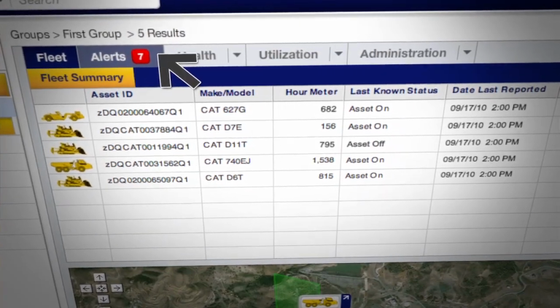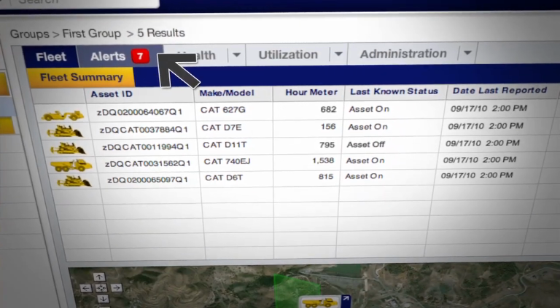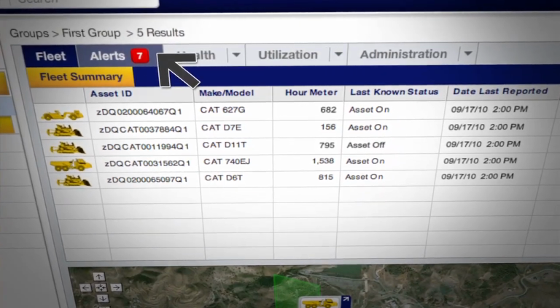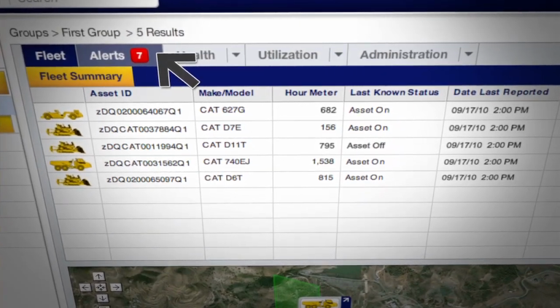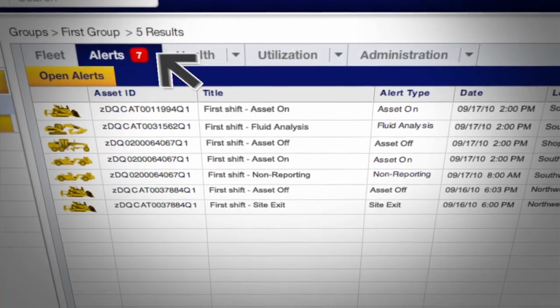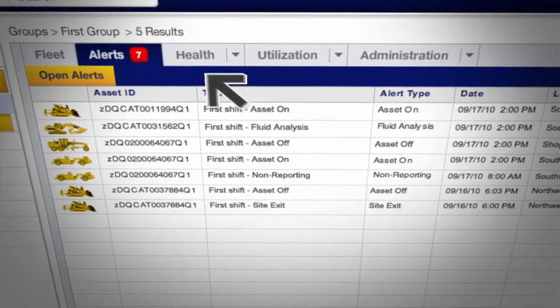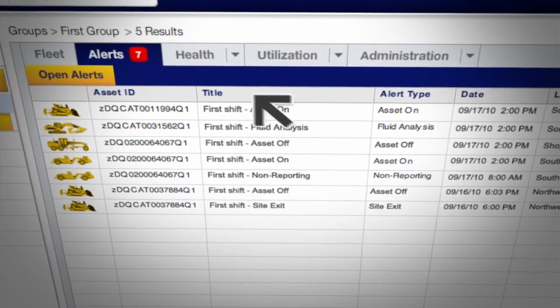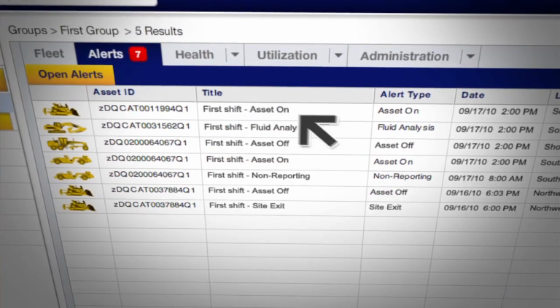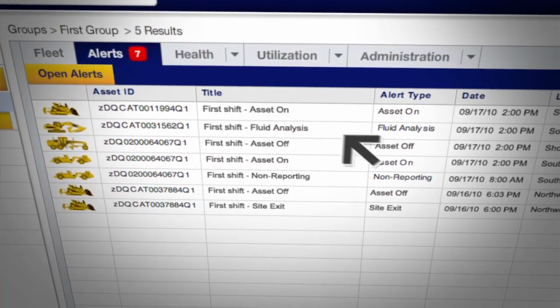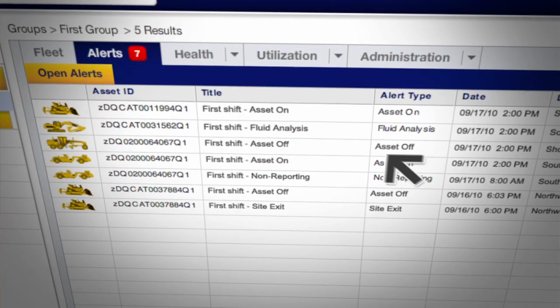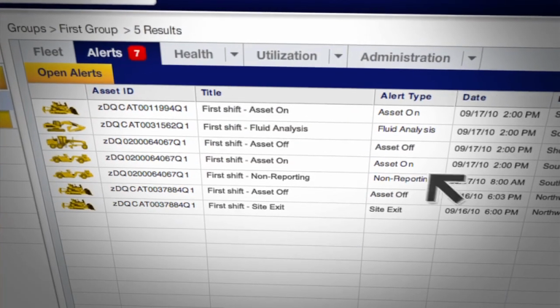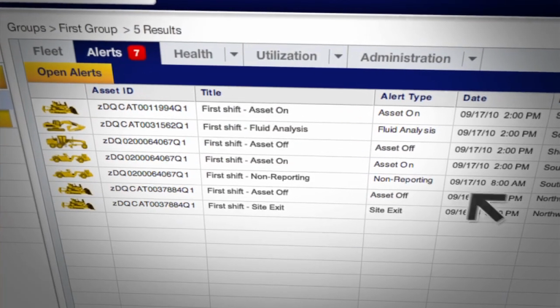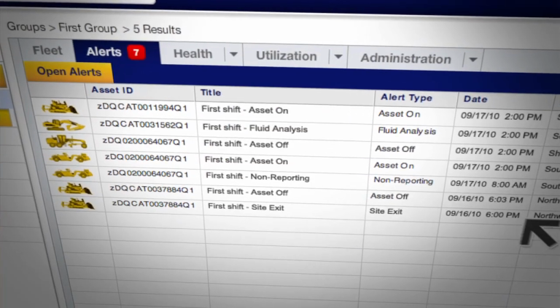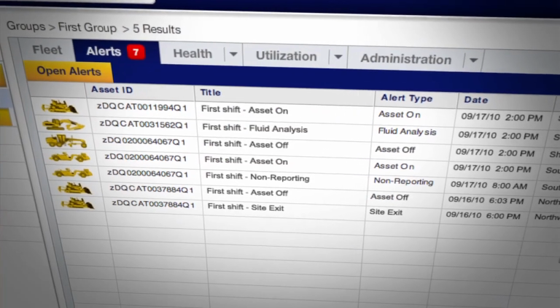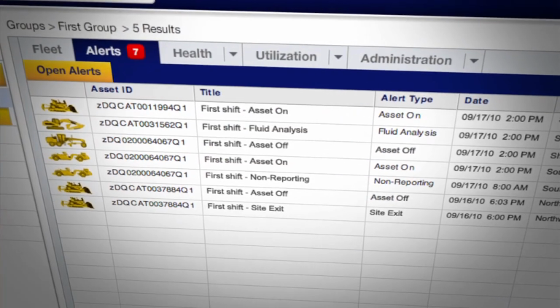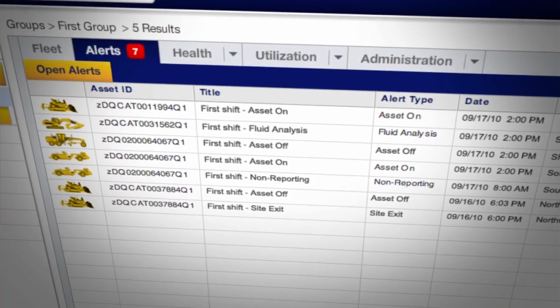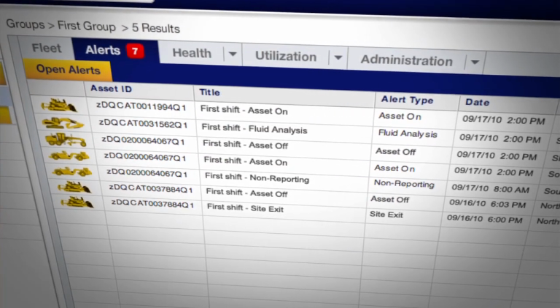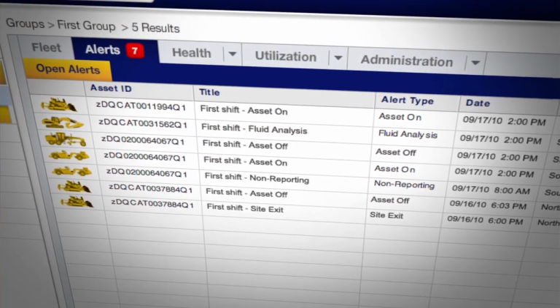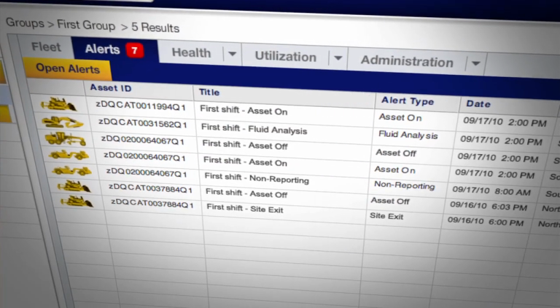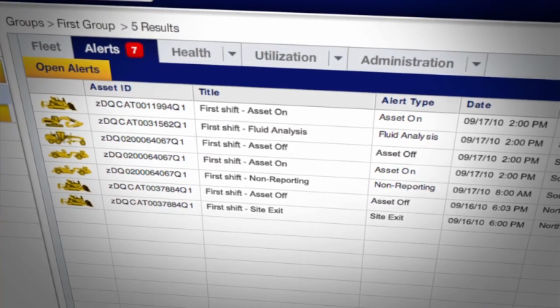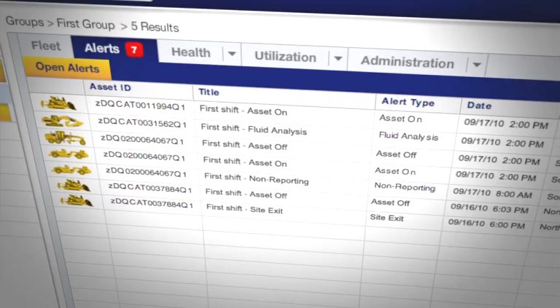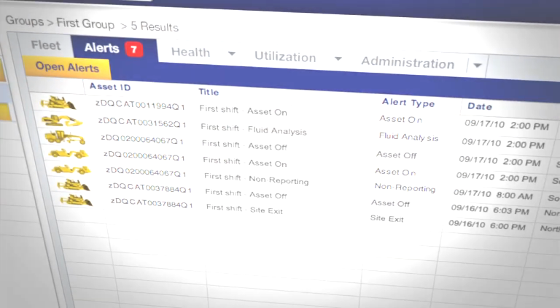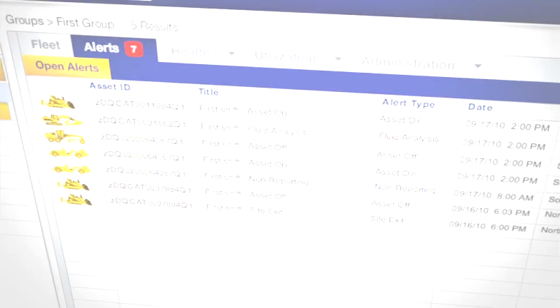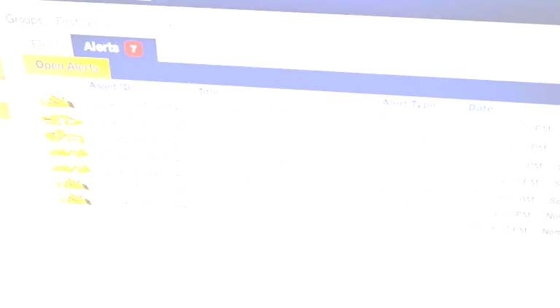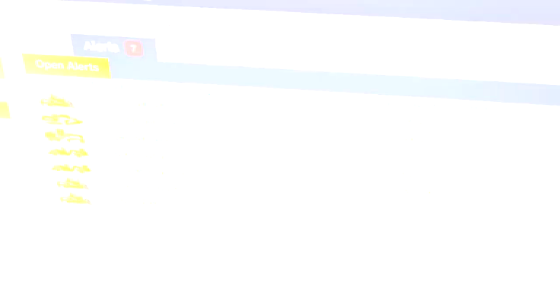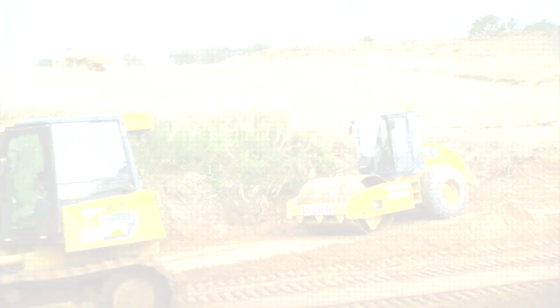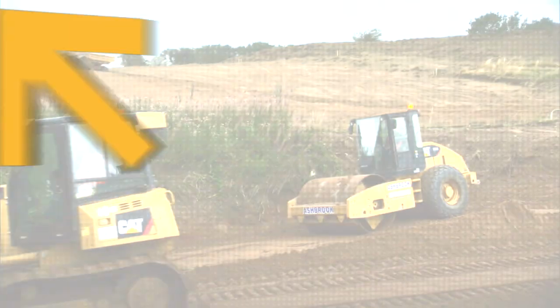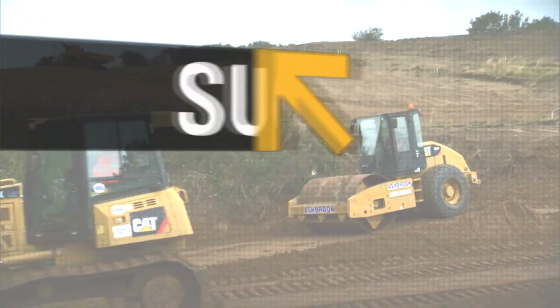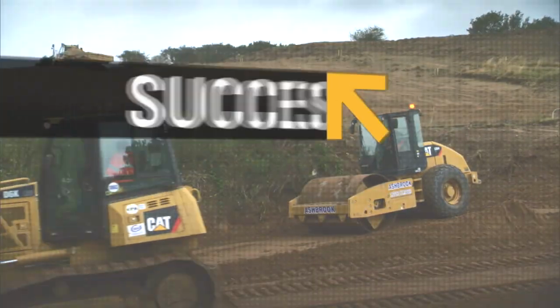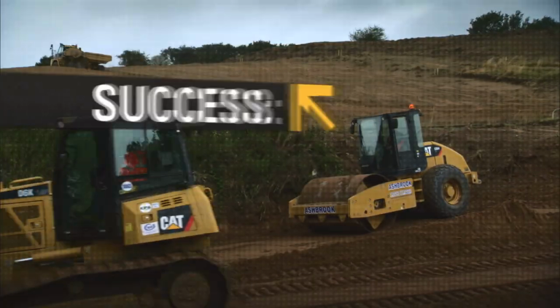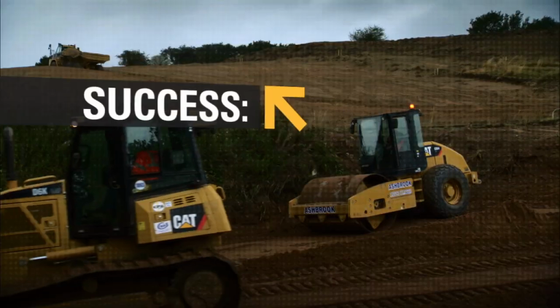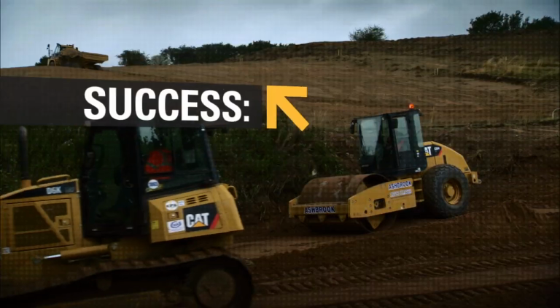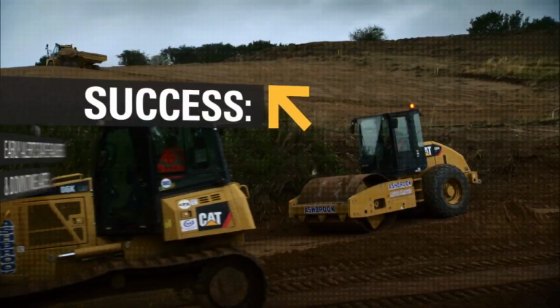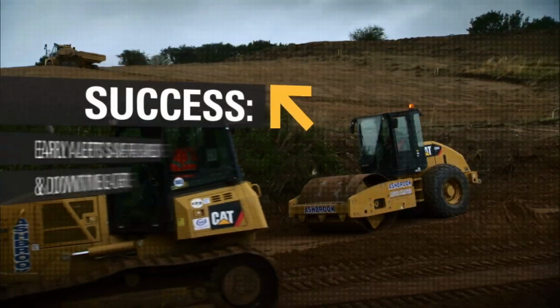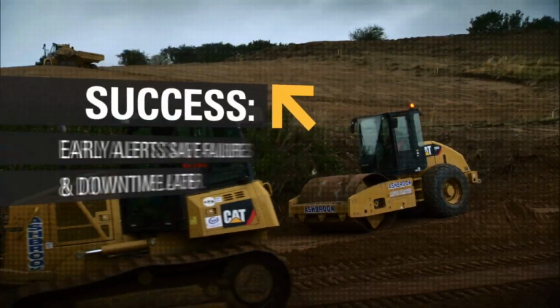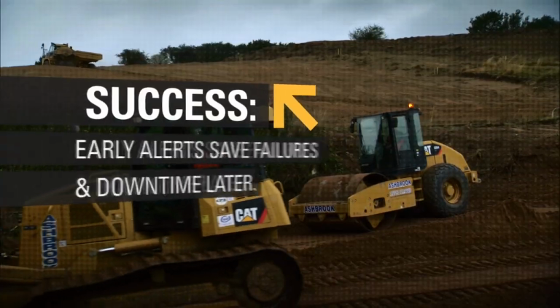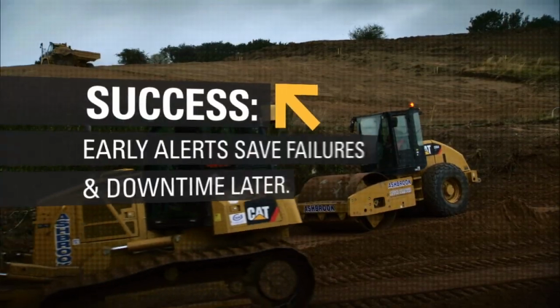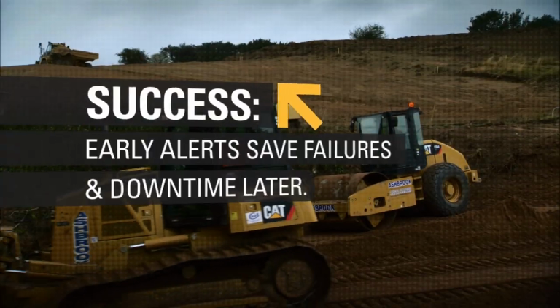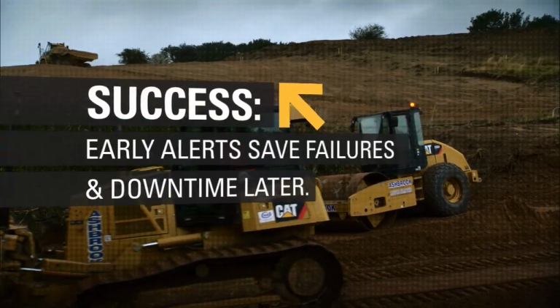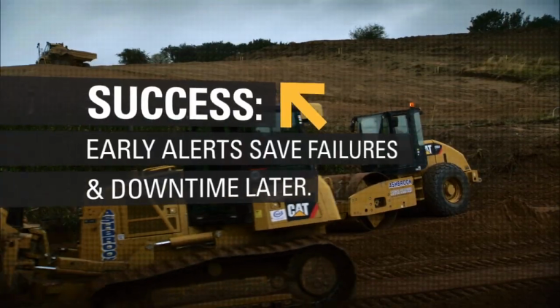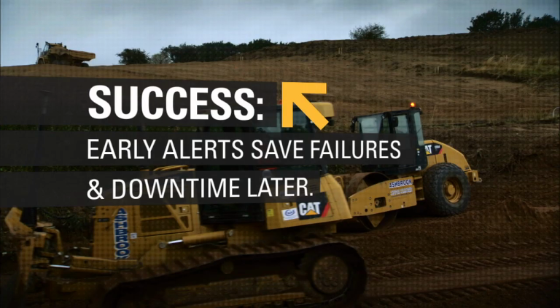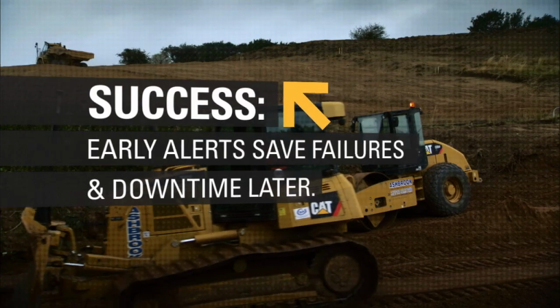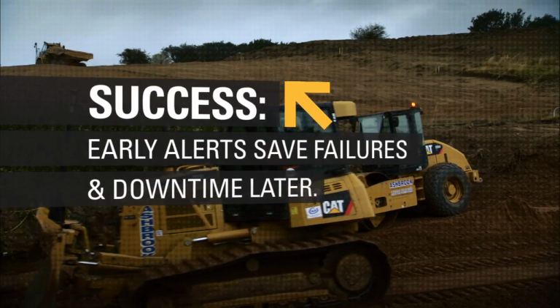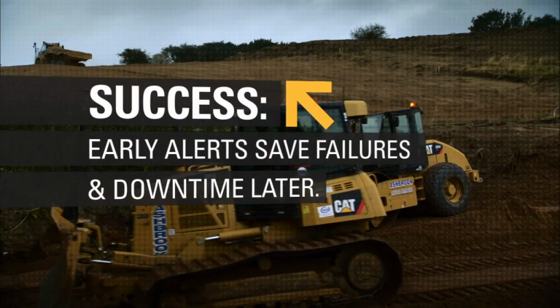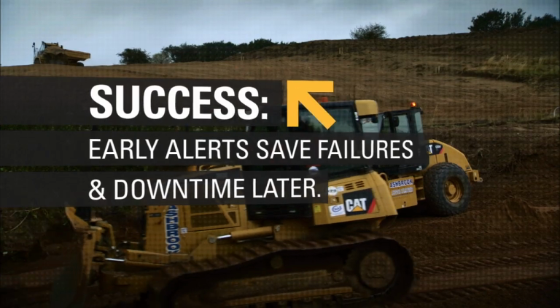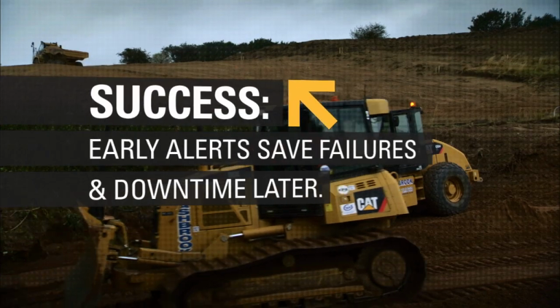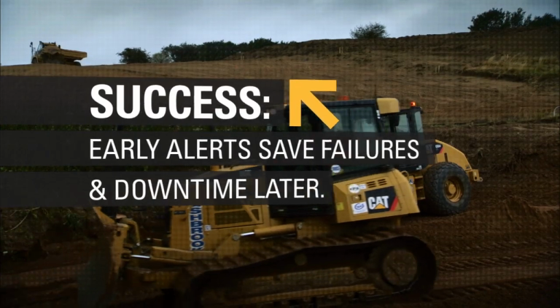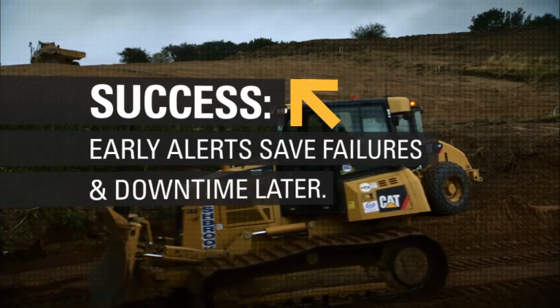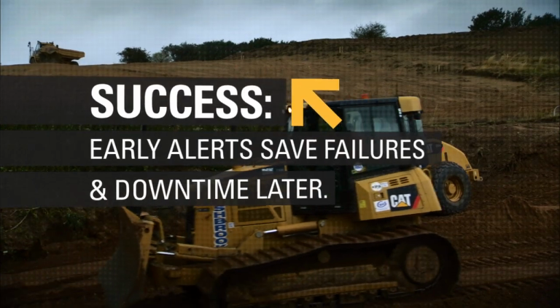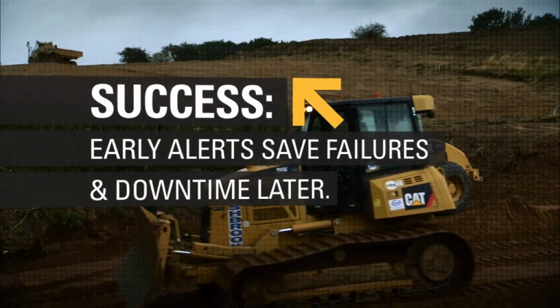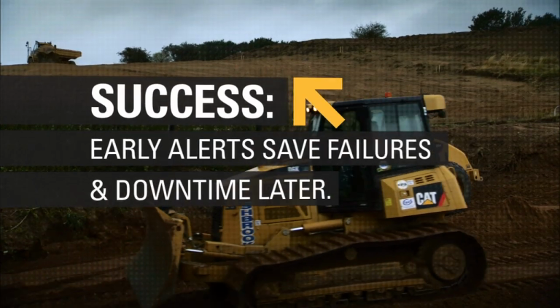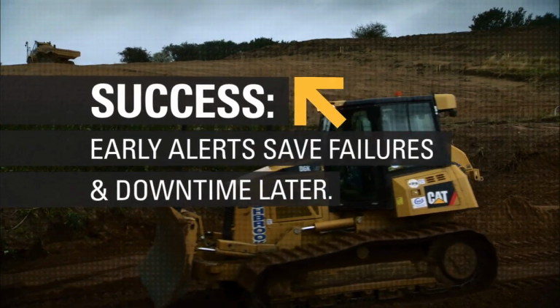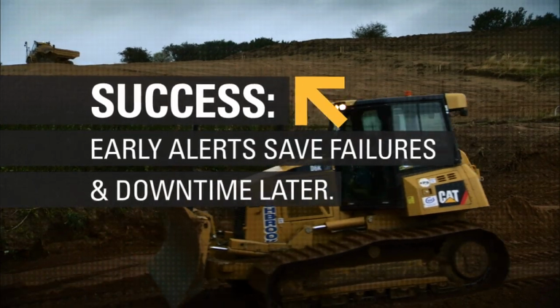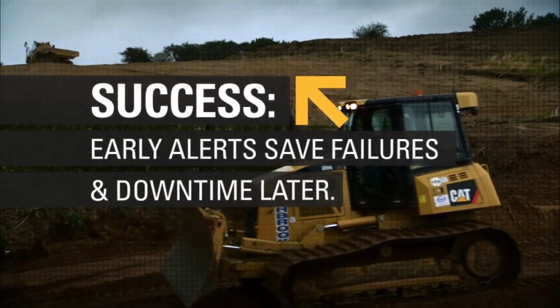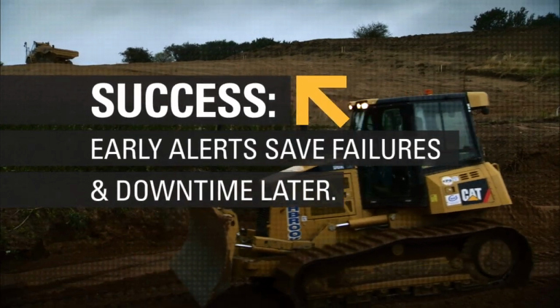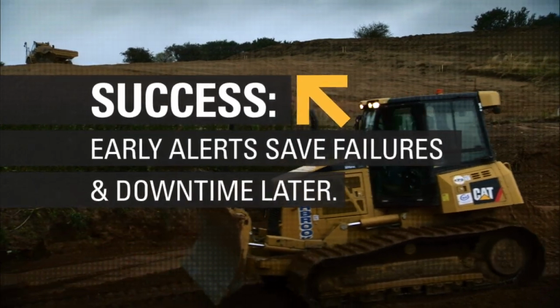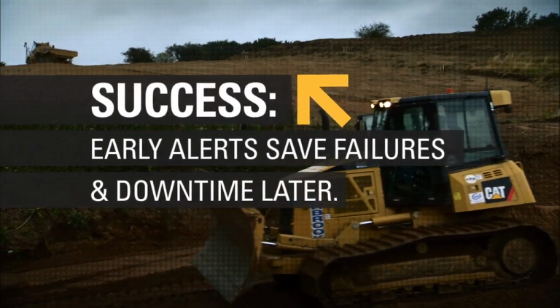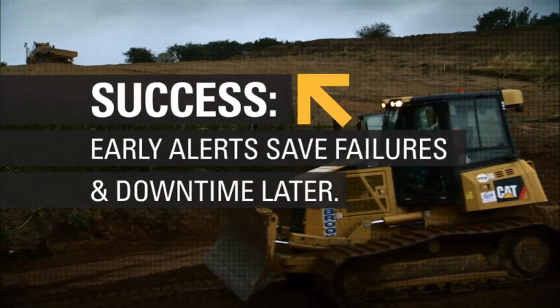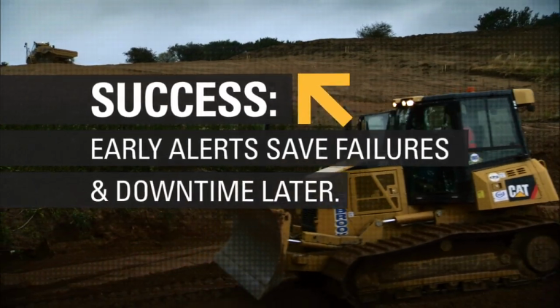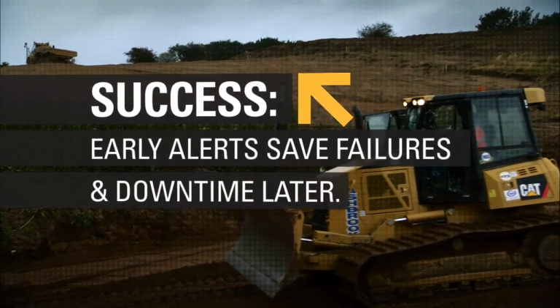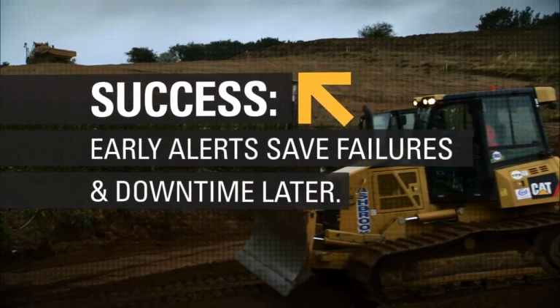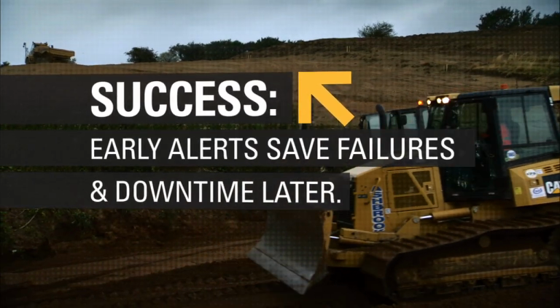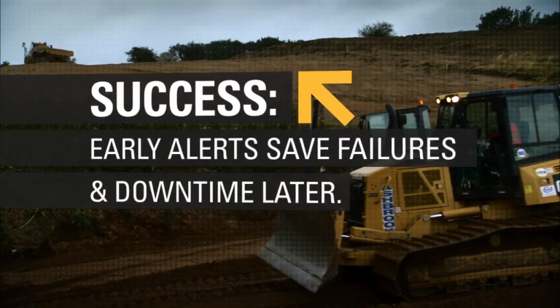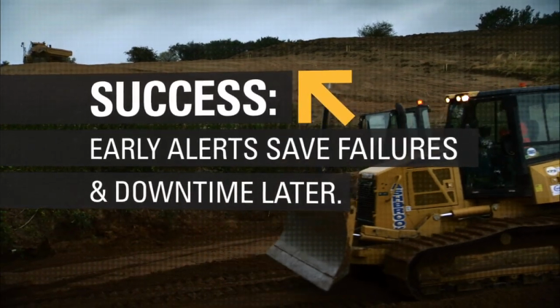We can see the alerts. Whereas before, a problem might take two, three weeks to progress from a small knocking noise to when the machine actually breaks down.